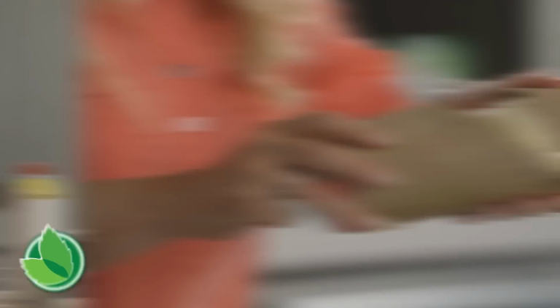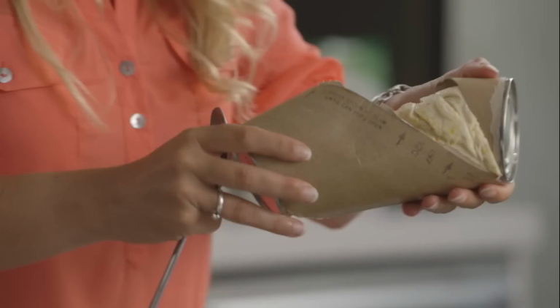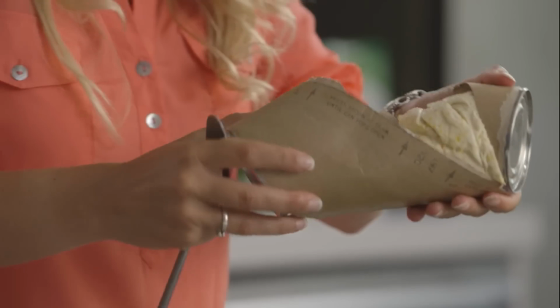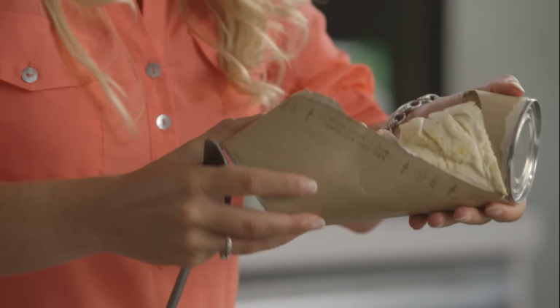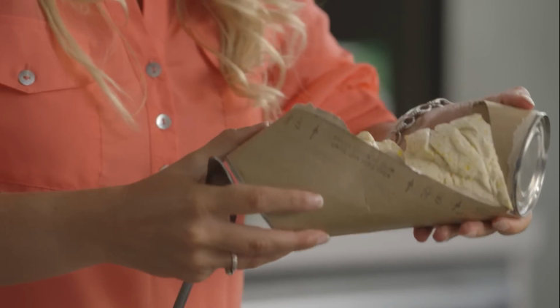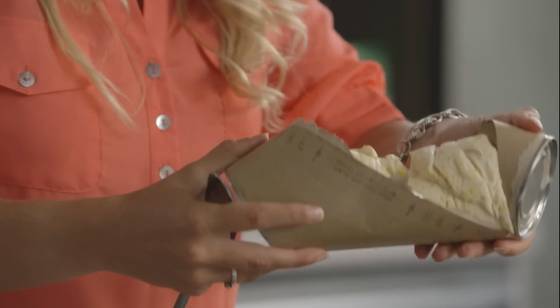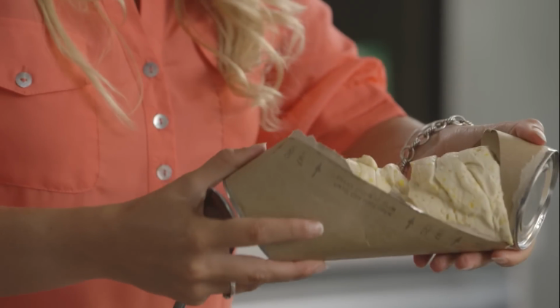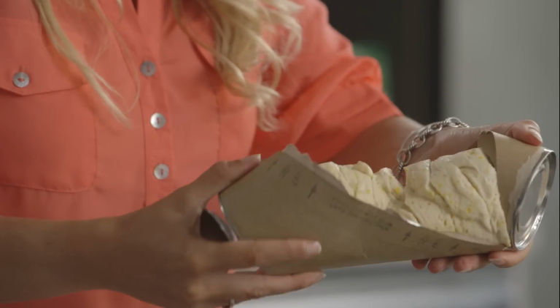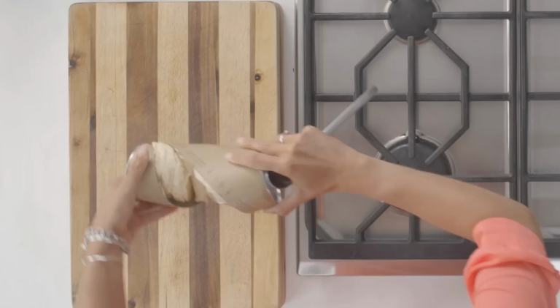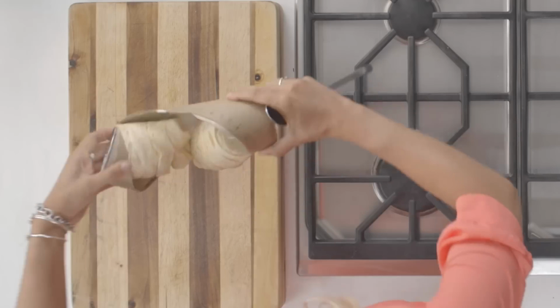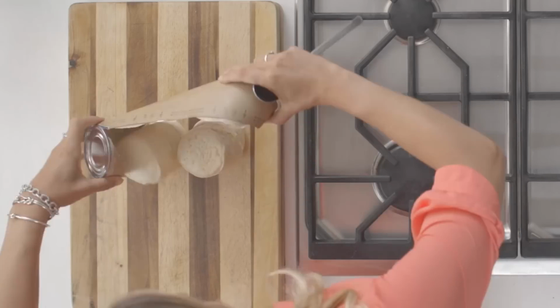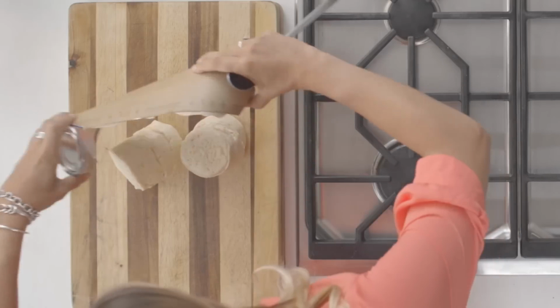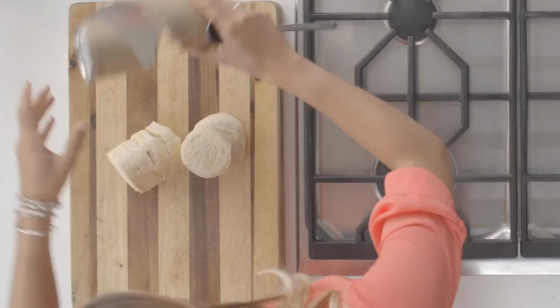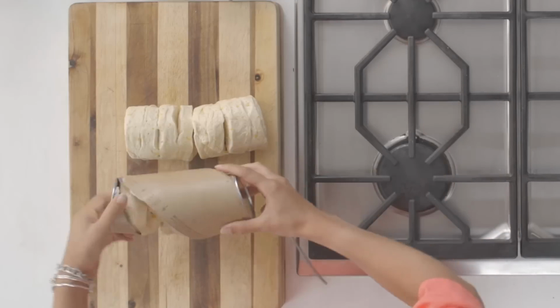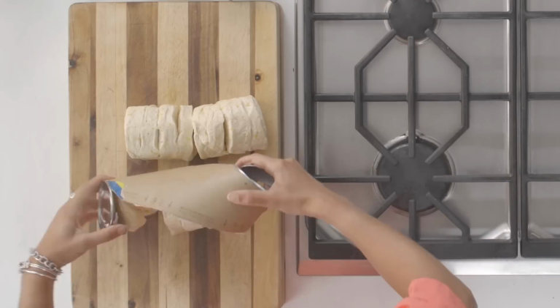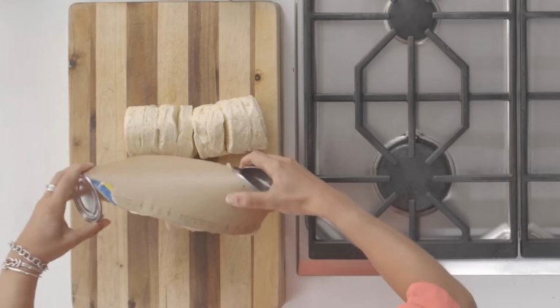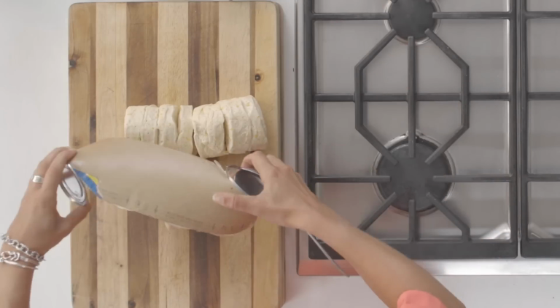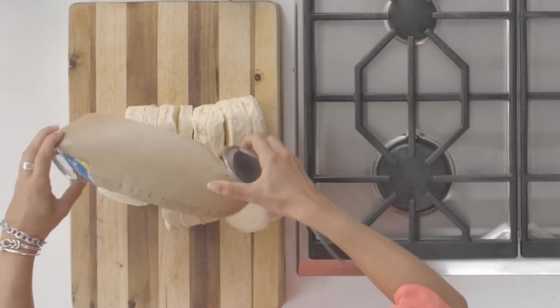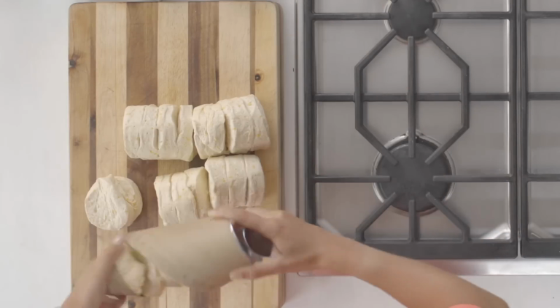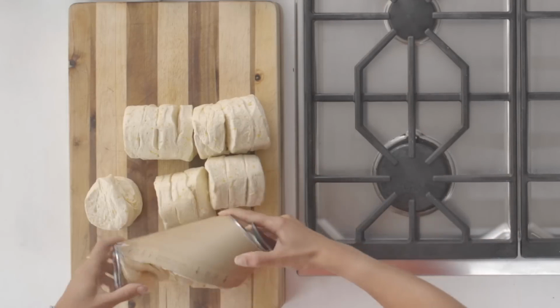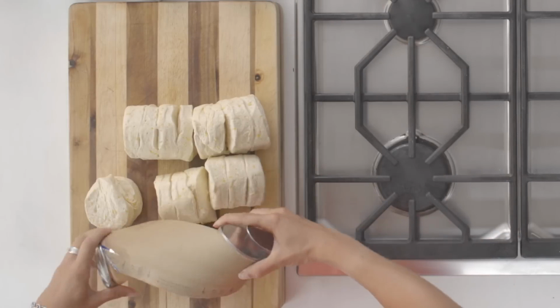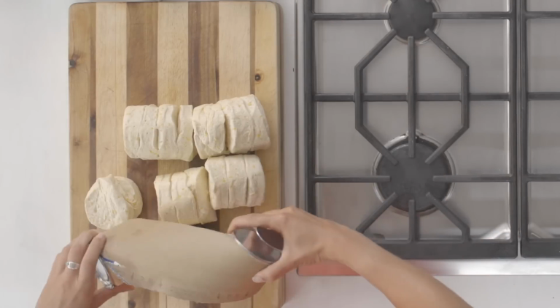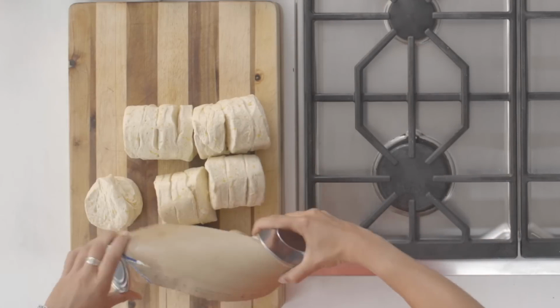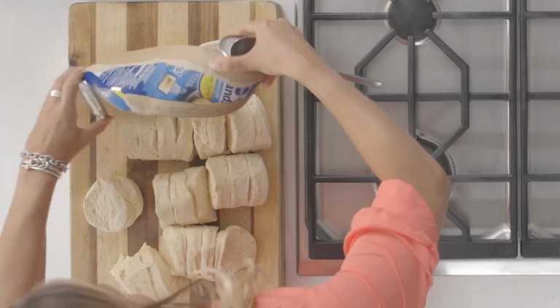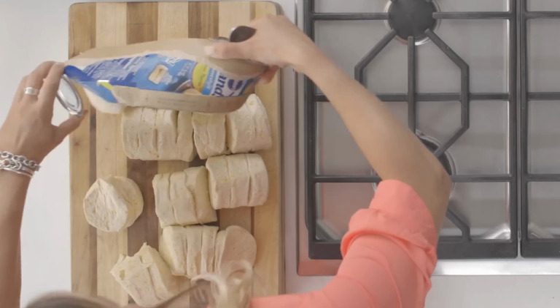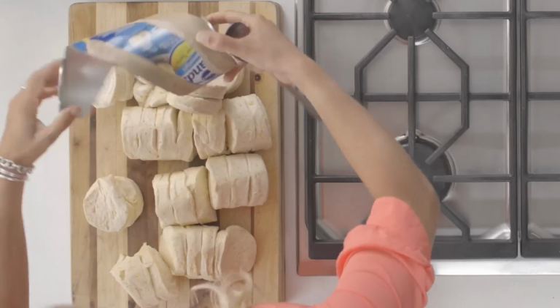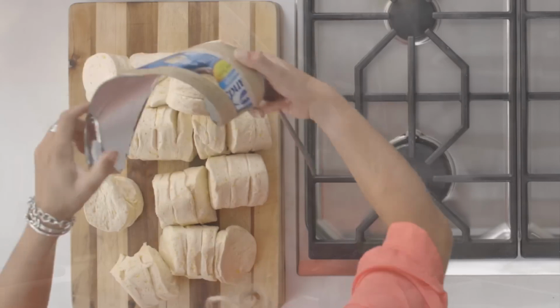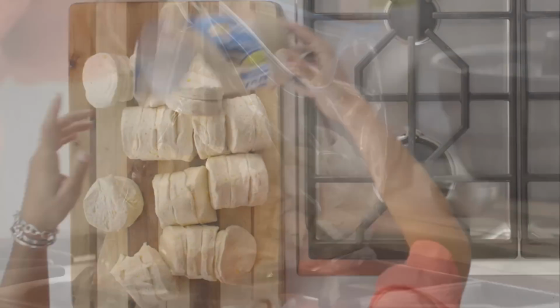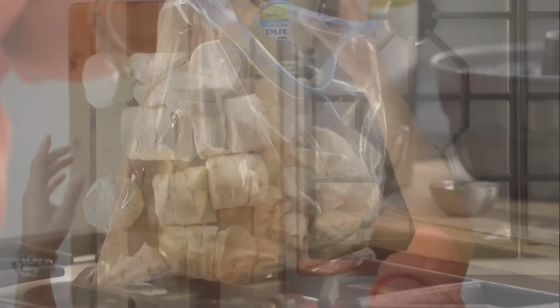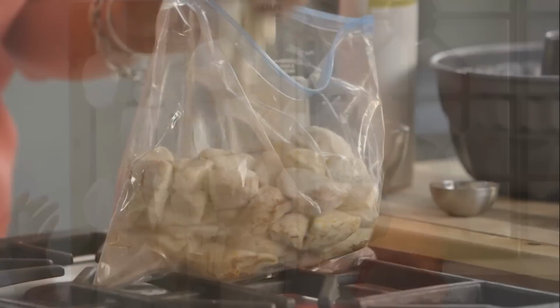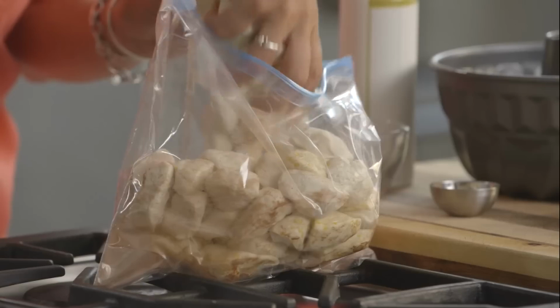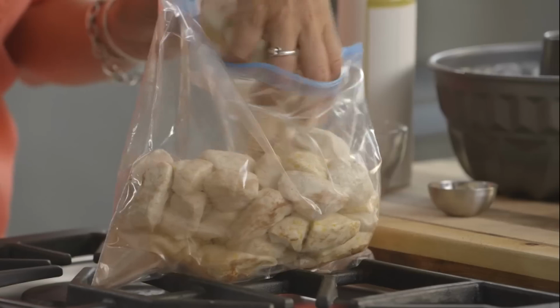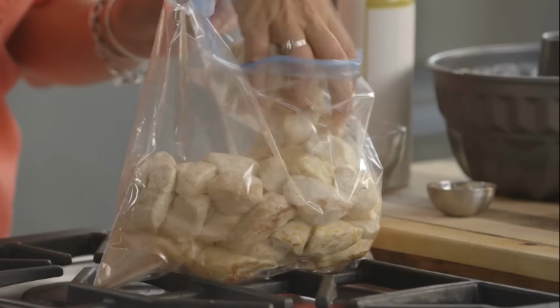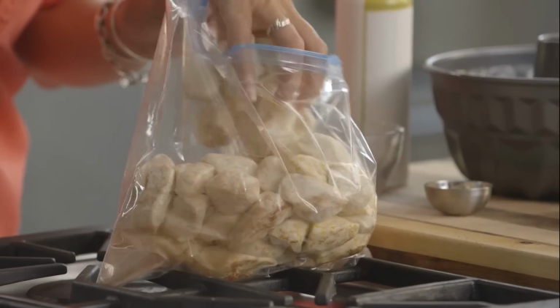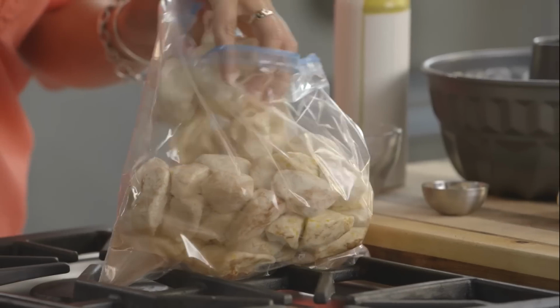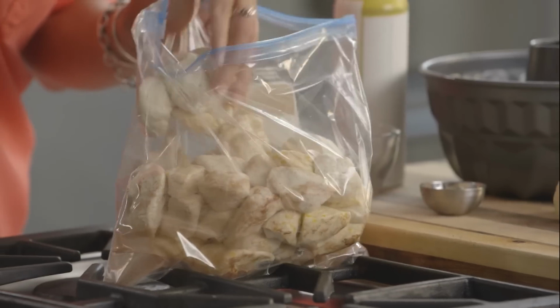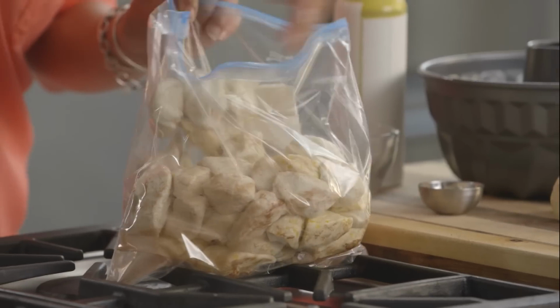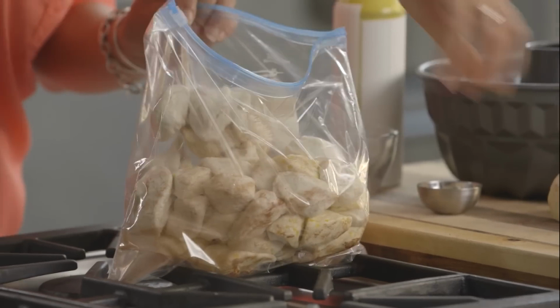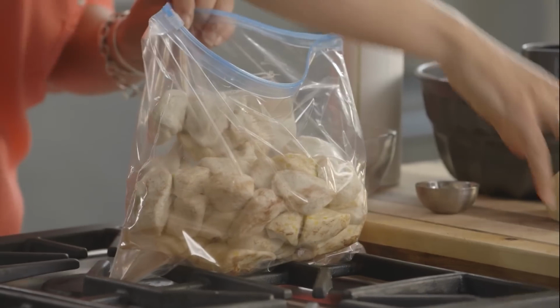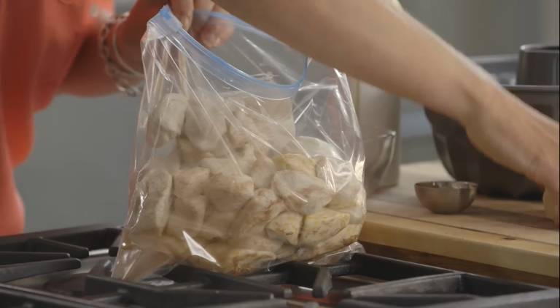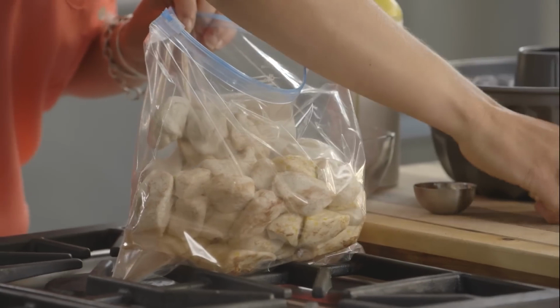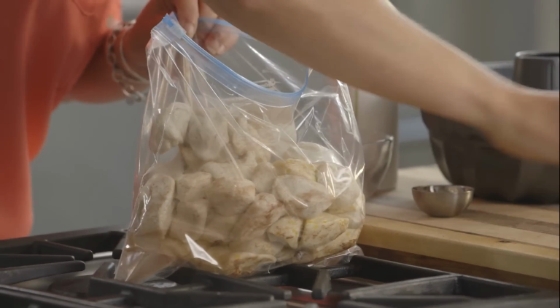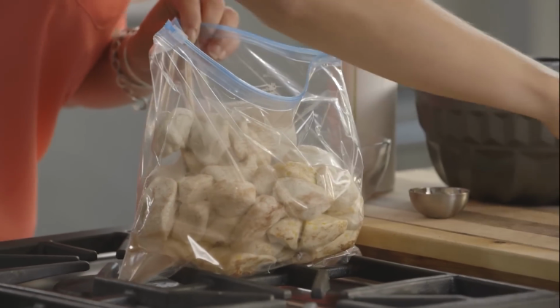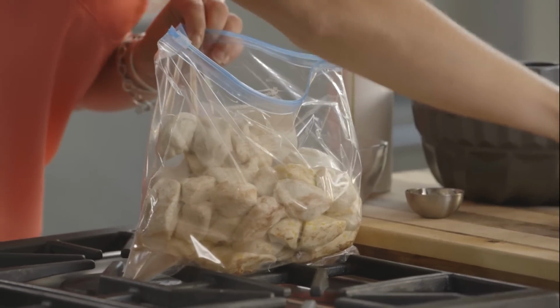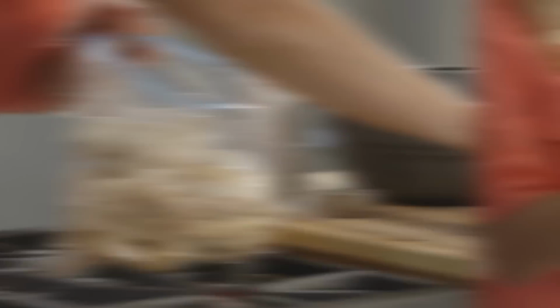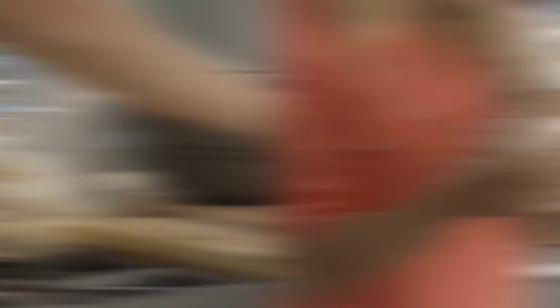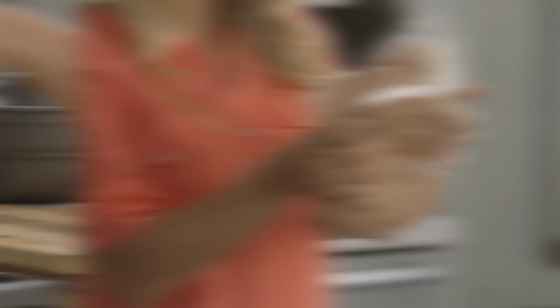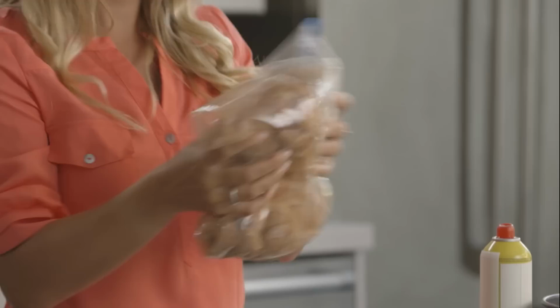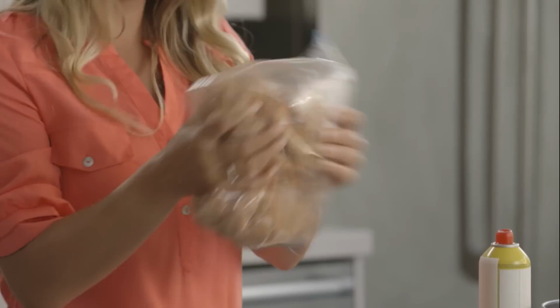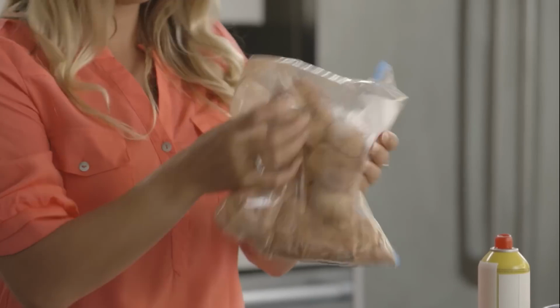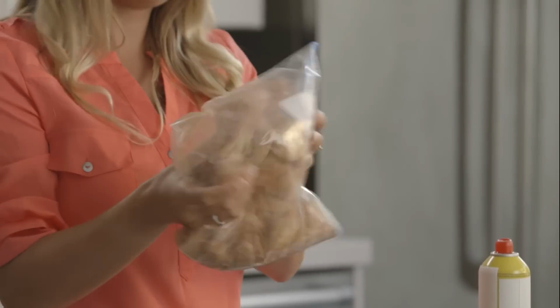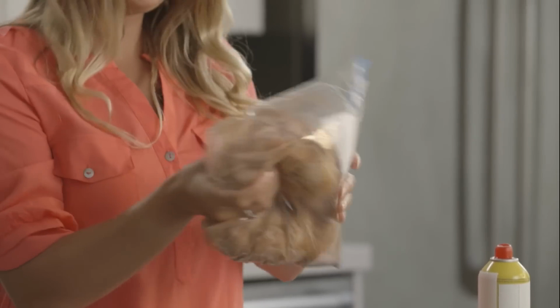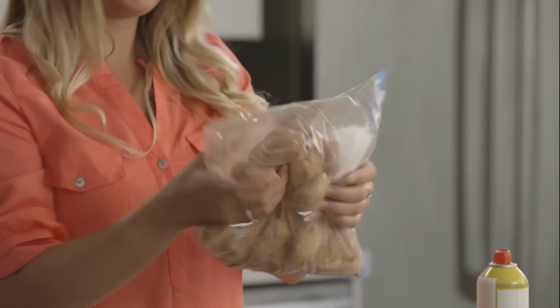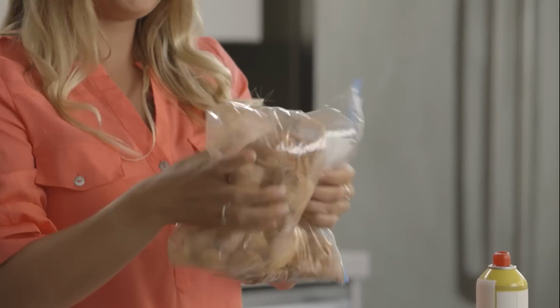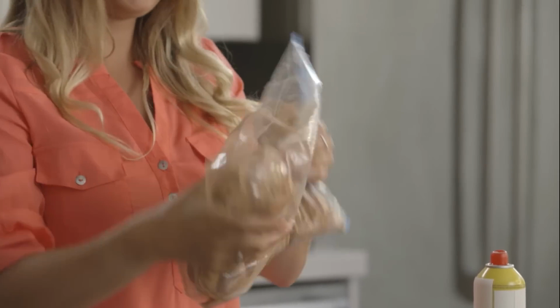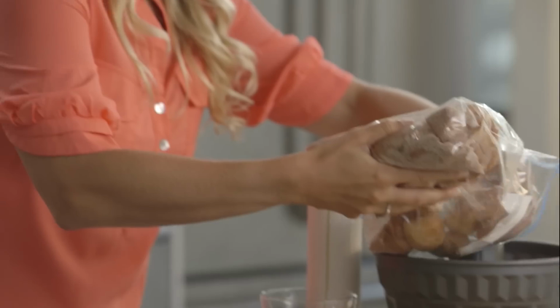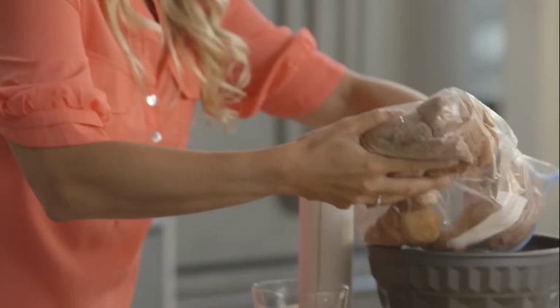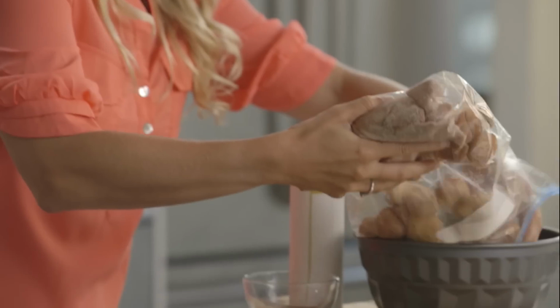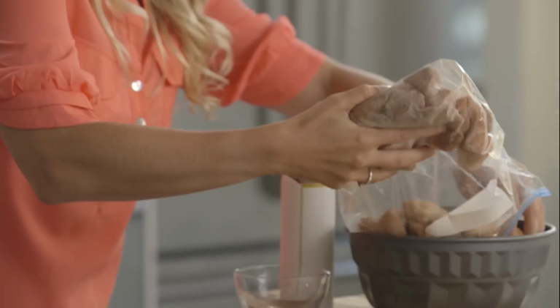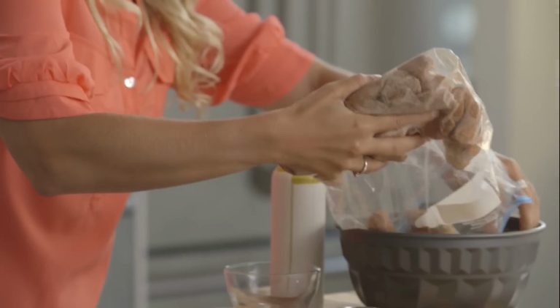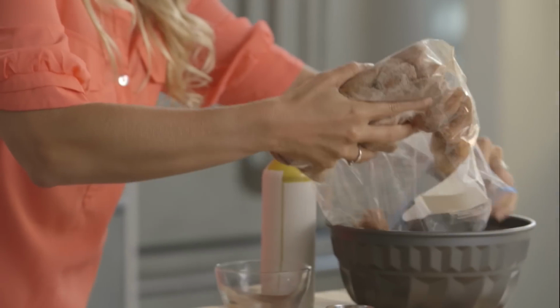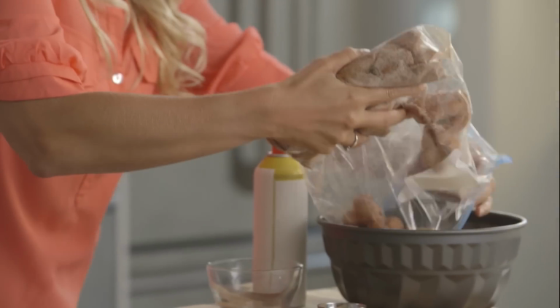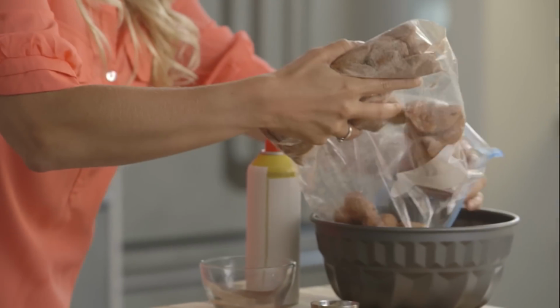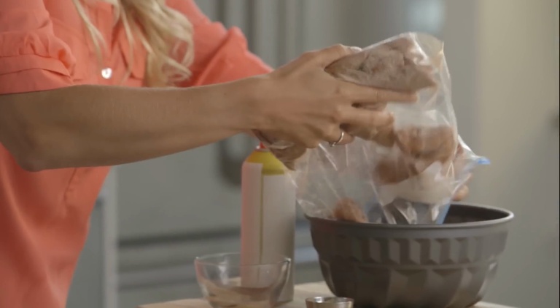Cut four cans of biscuits into four pieces. Place them into your food storage bag. Shake them up. Place them into your pan.